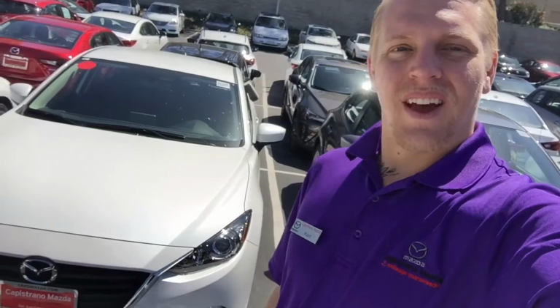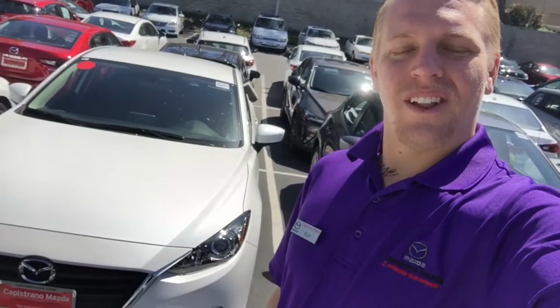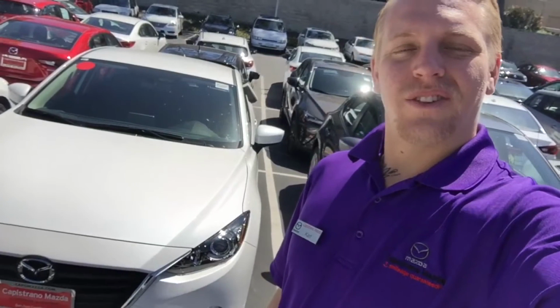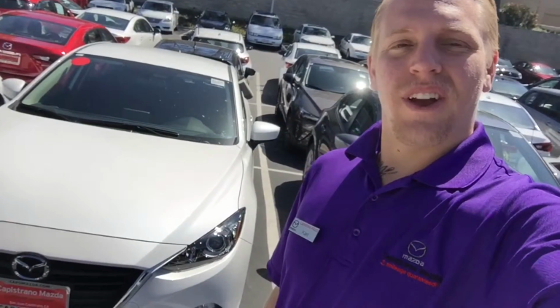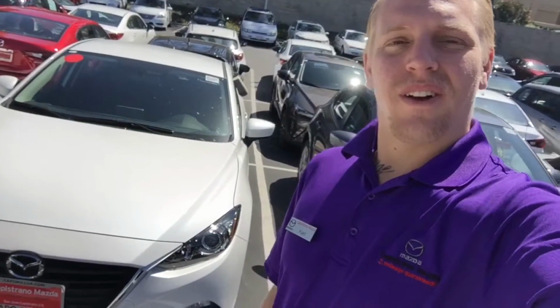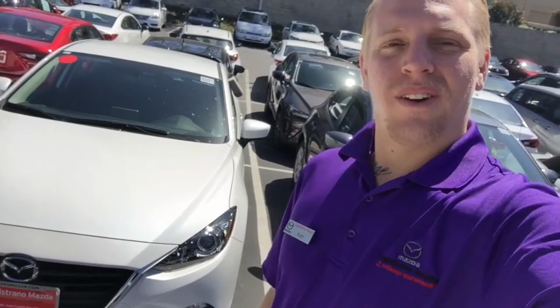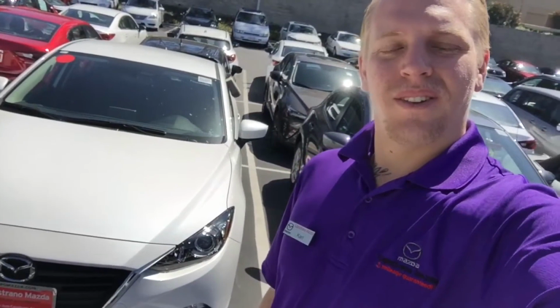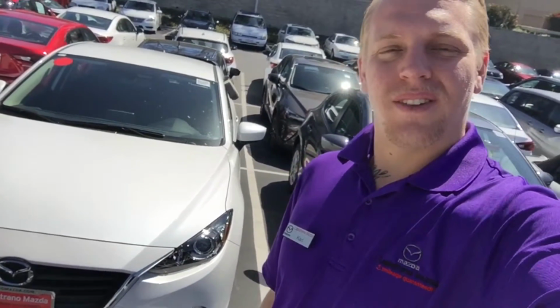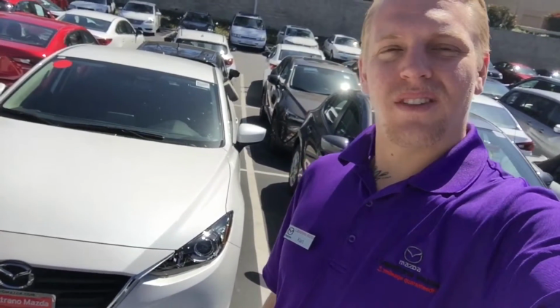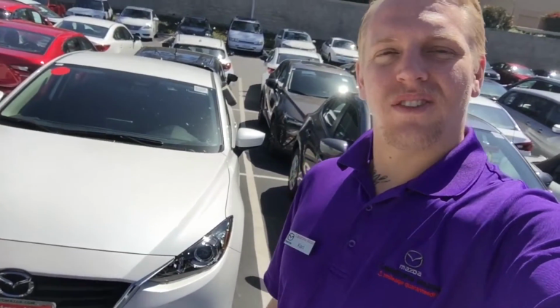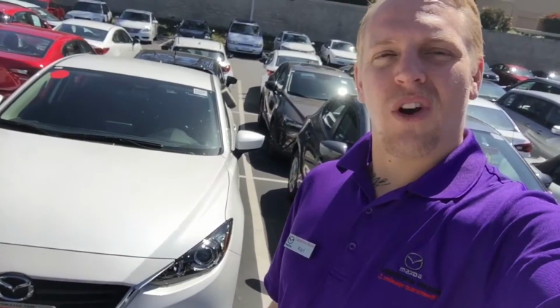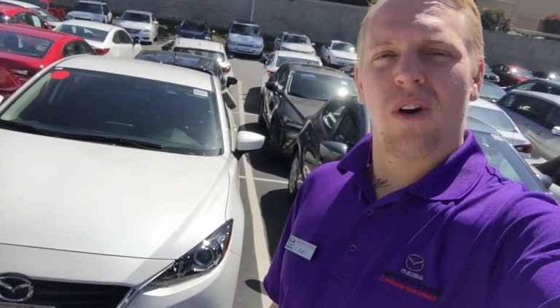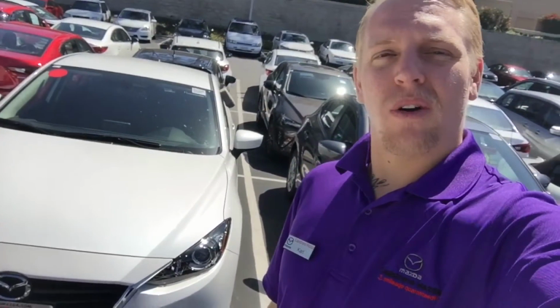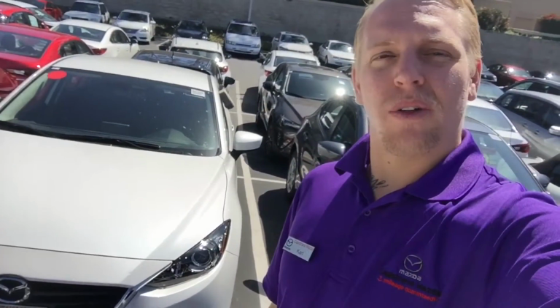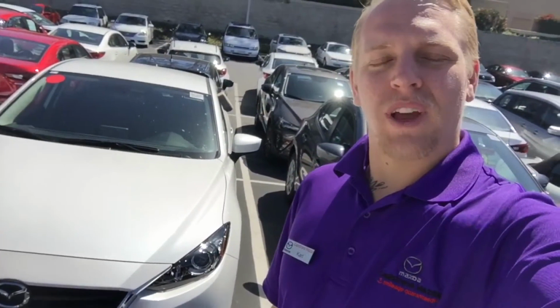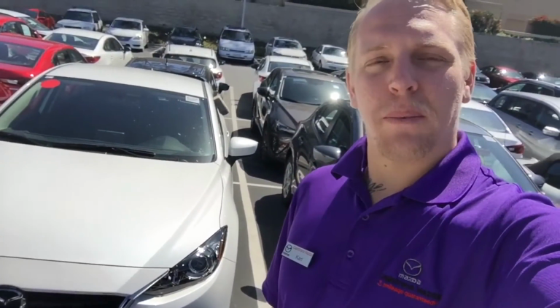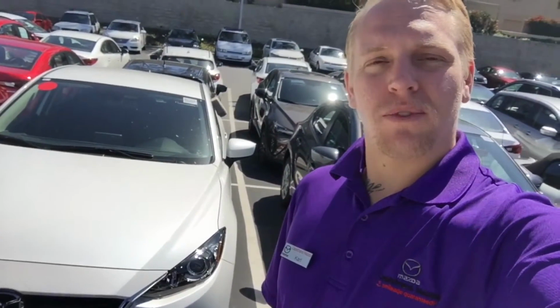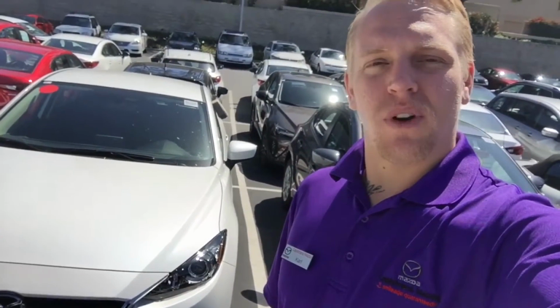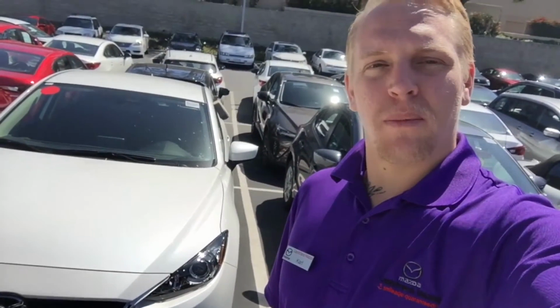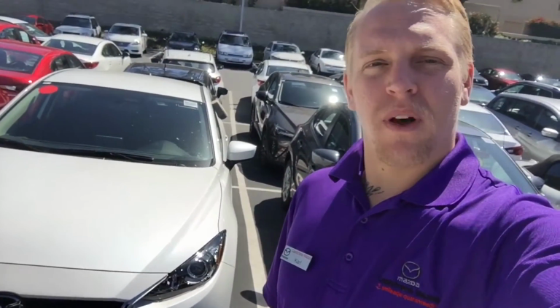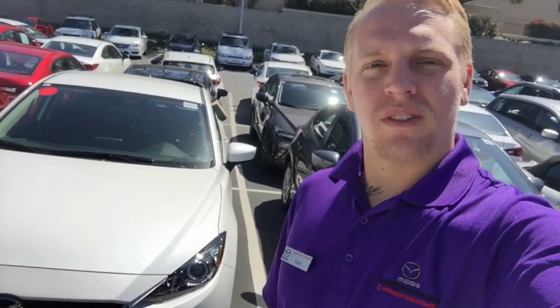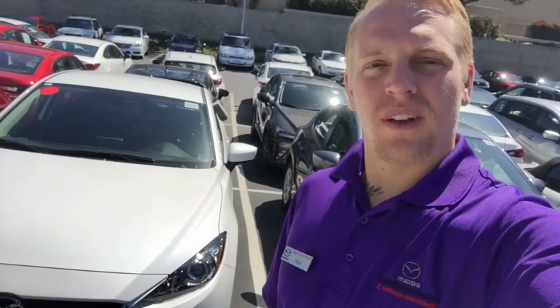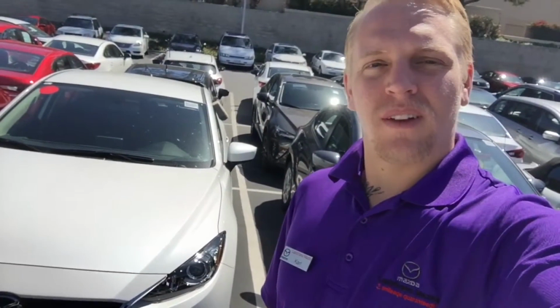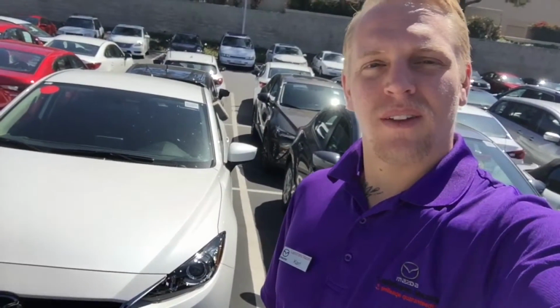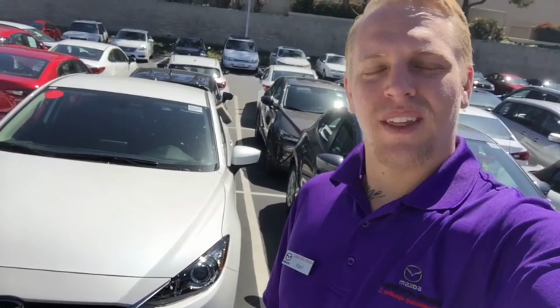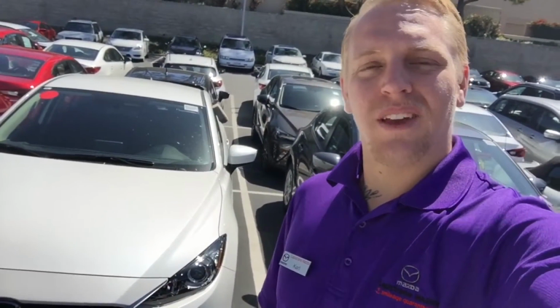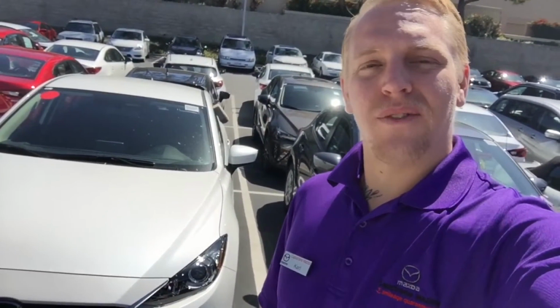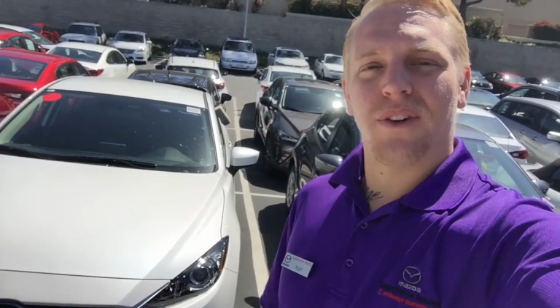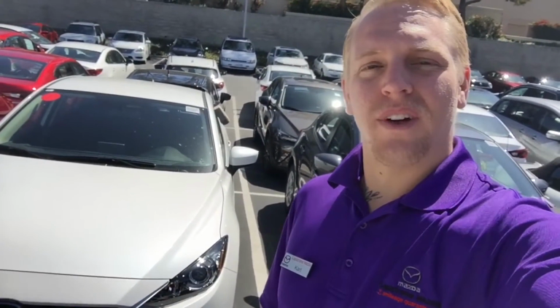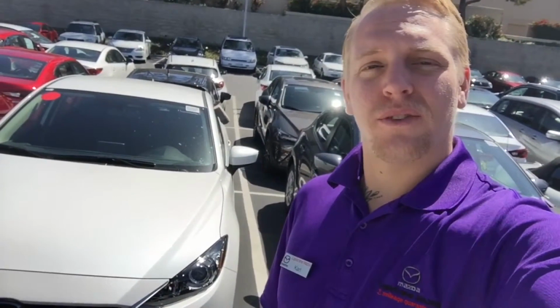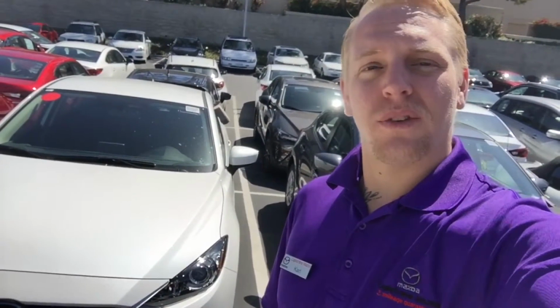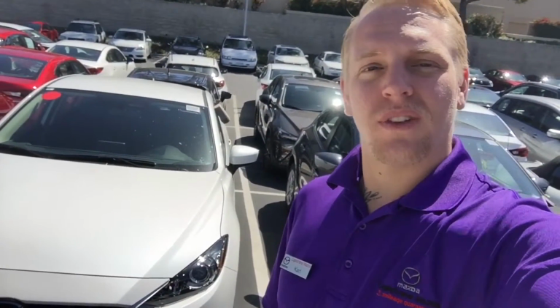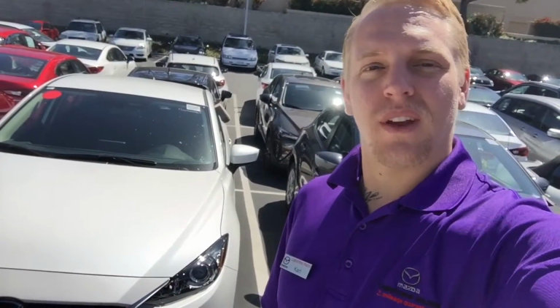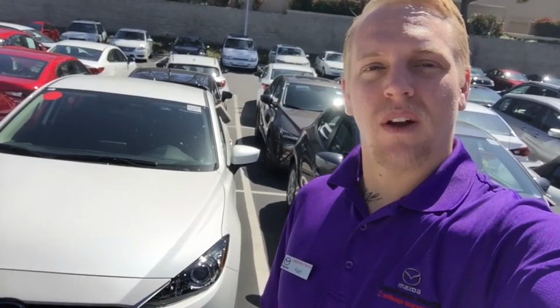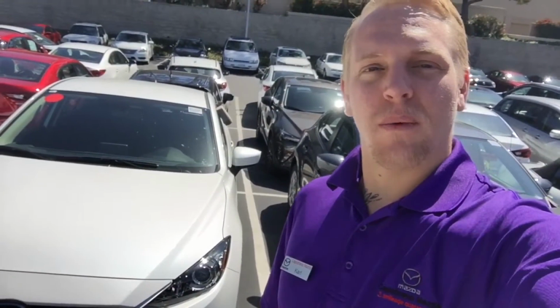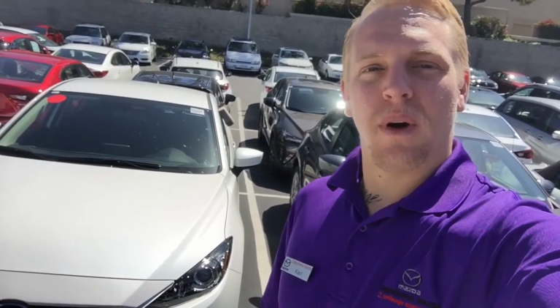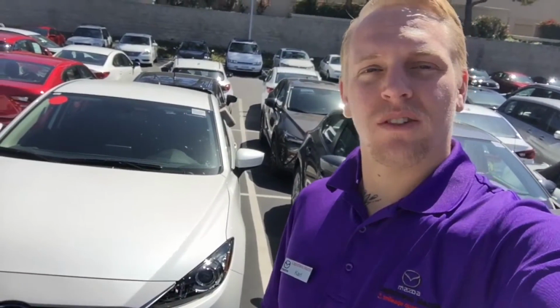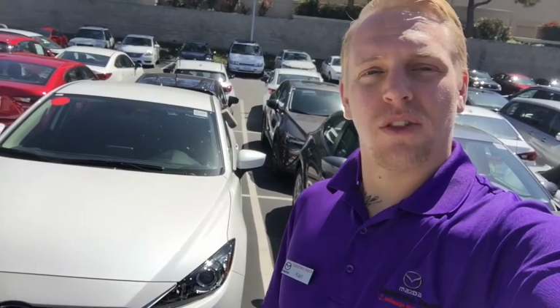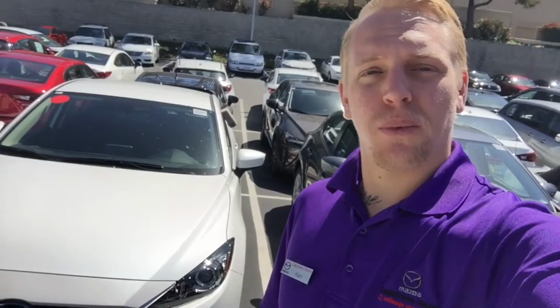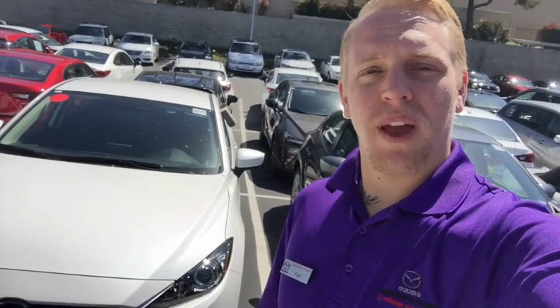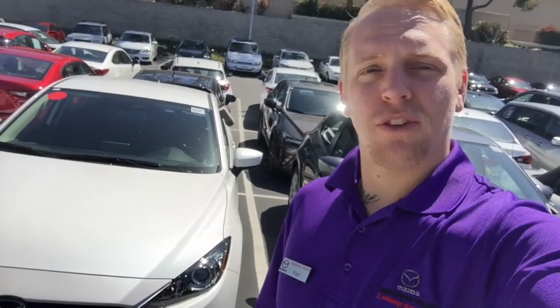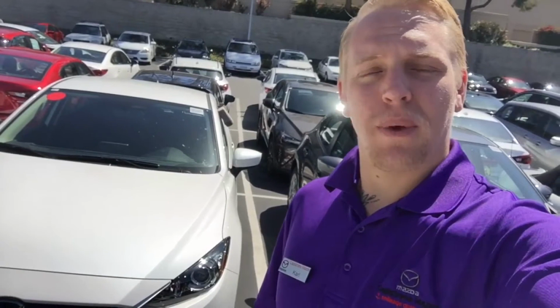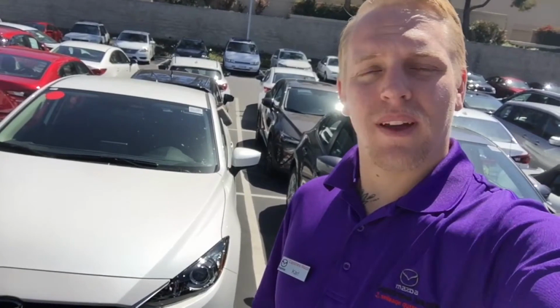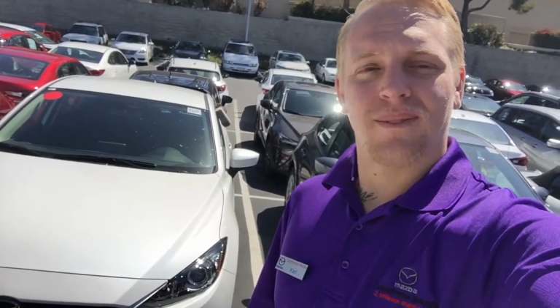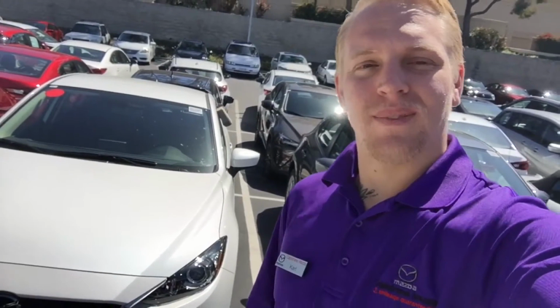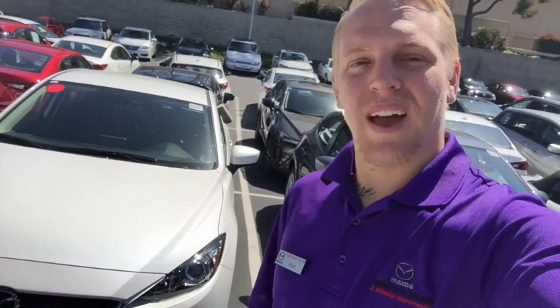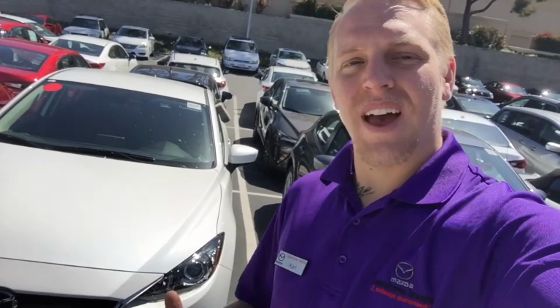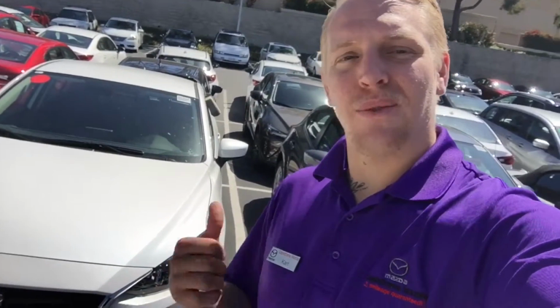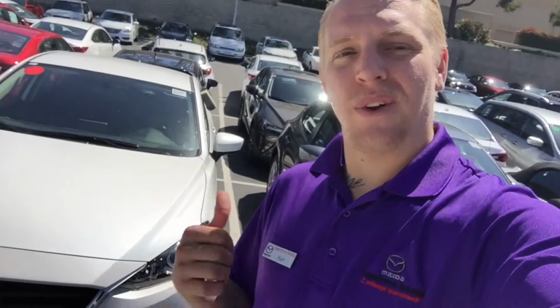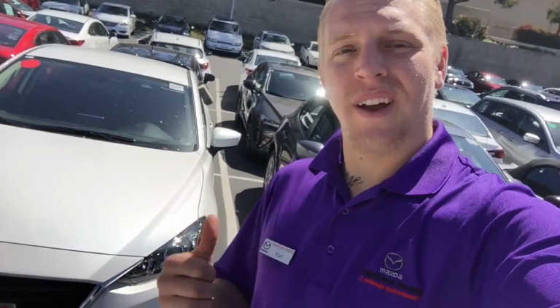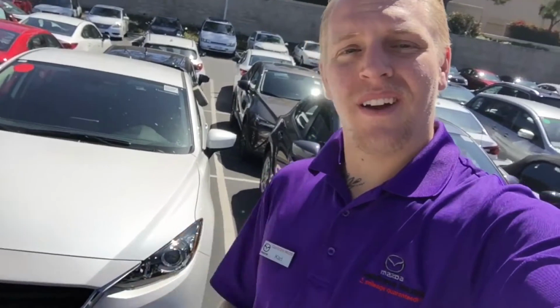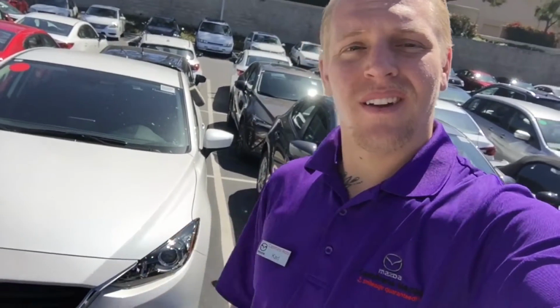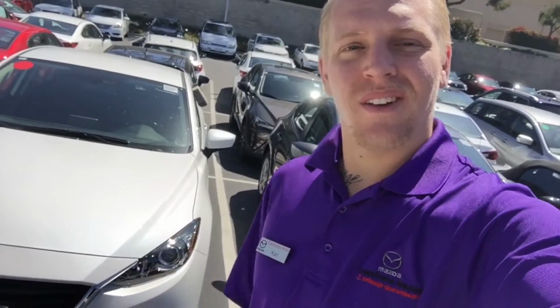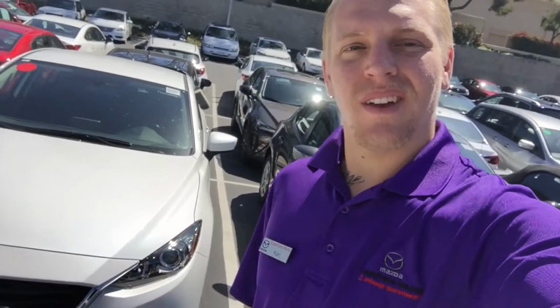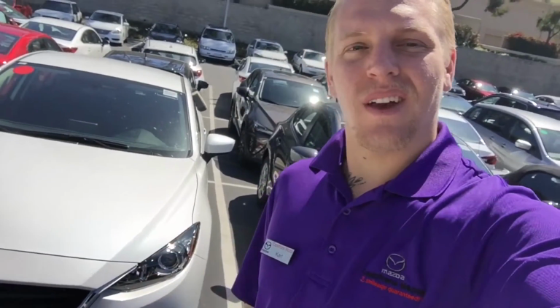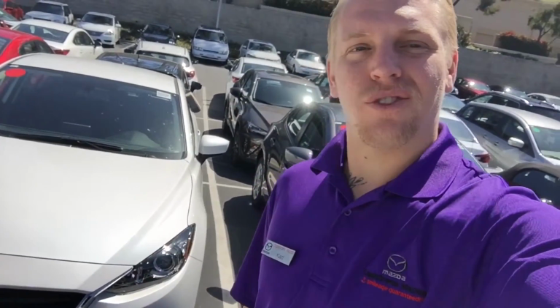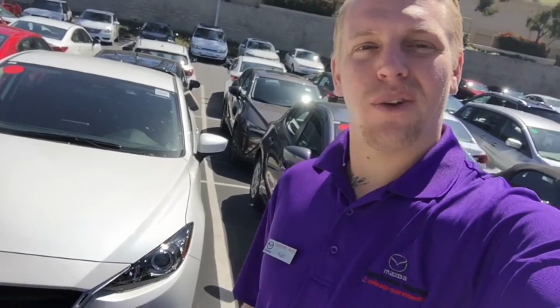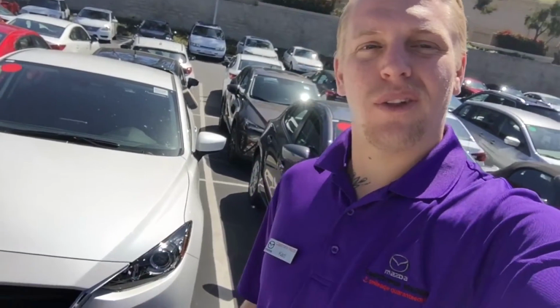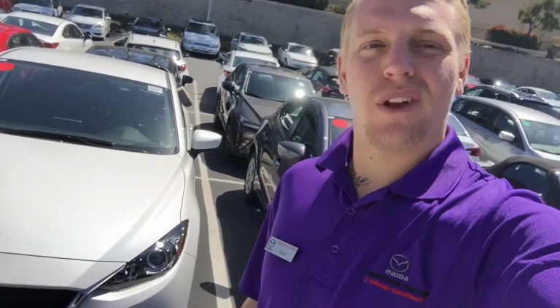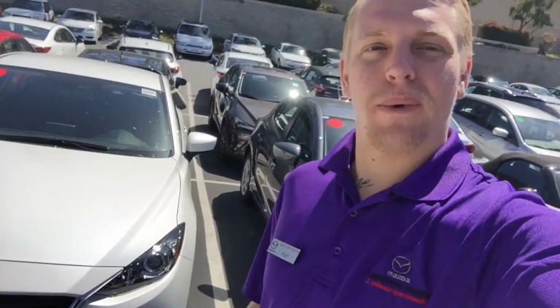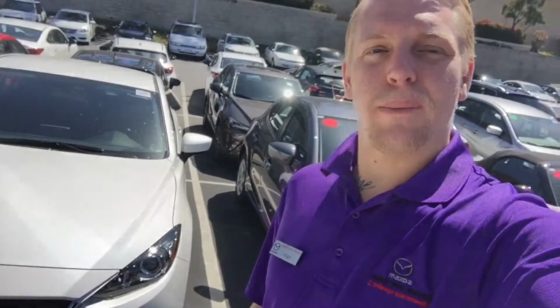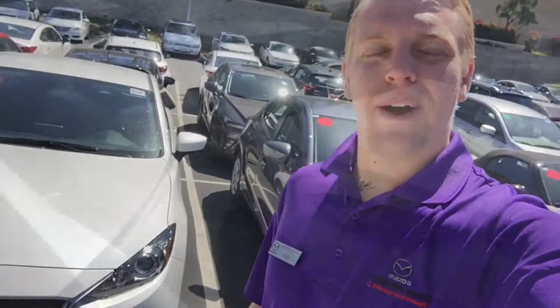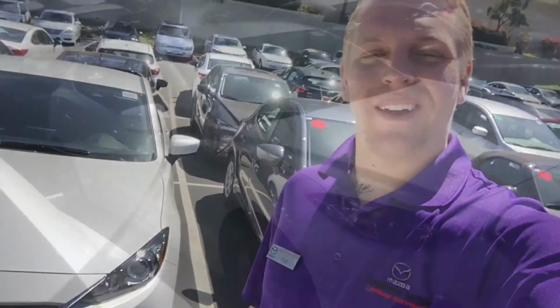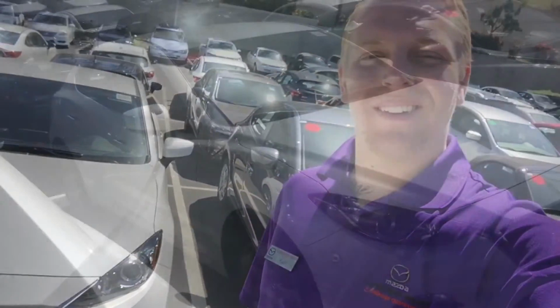Hello Daryl, this is Carl with Capistrano Mazda. Thank you for your interest in our Mazda 3 Hatchback. I have one right here and I'll show you a little bit about it.